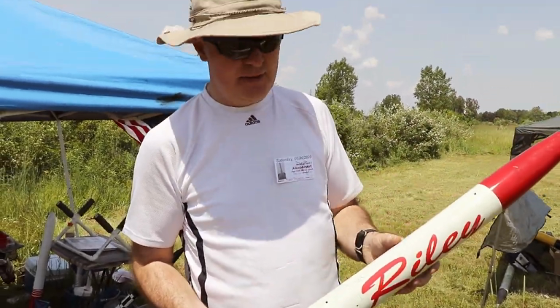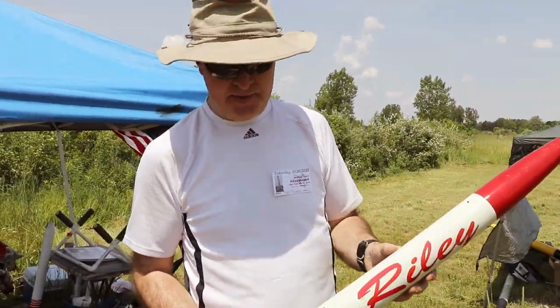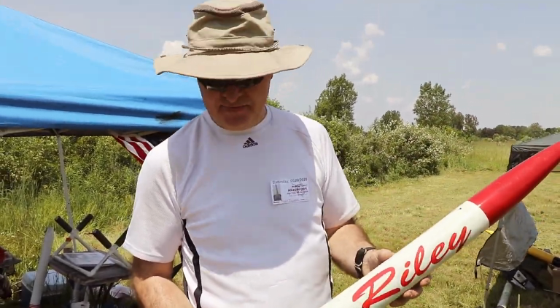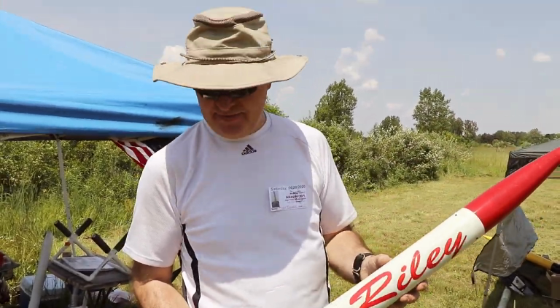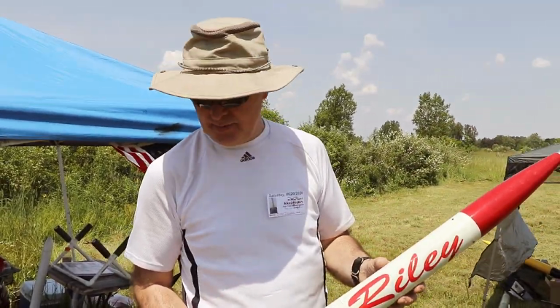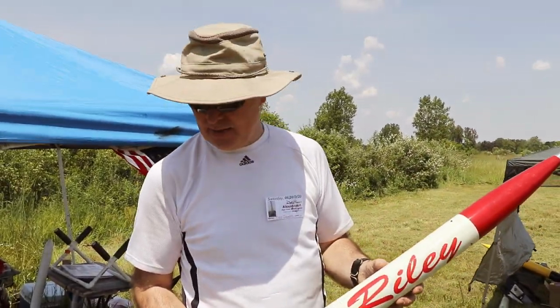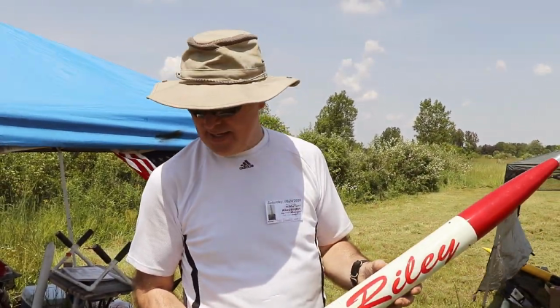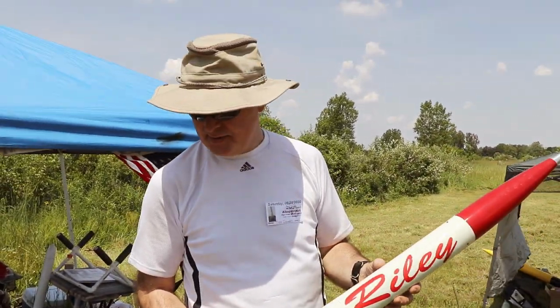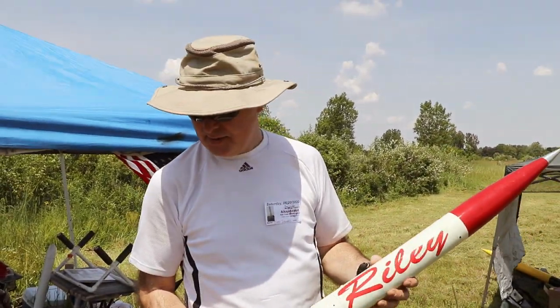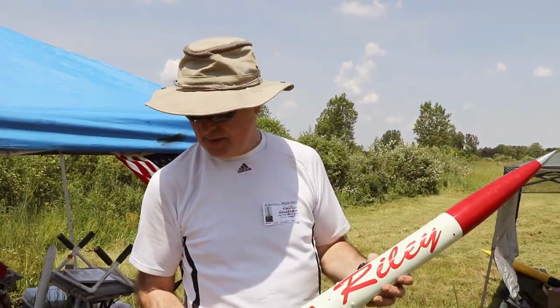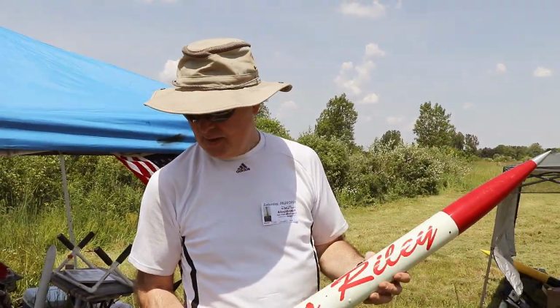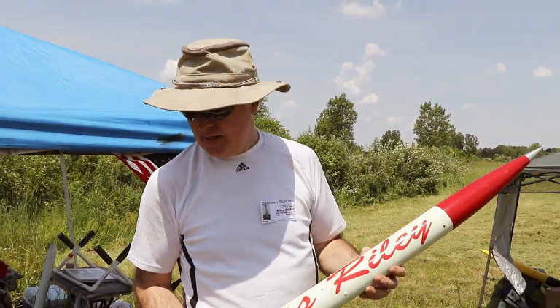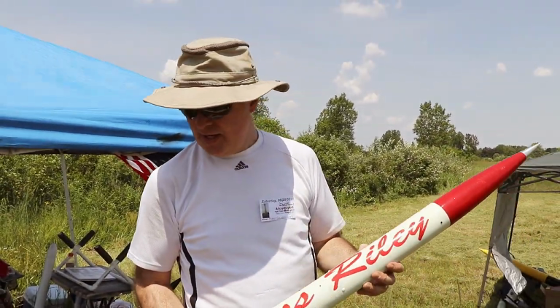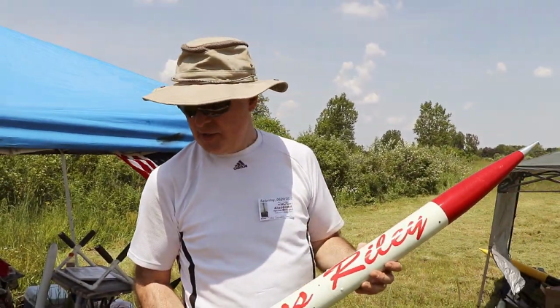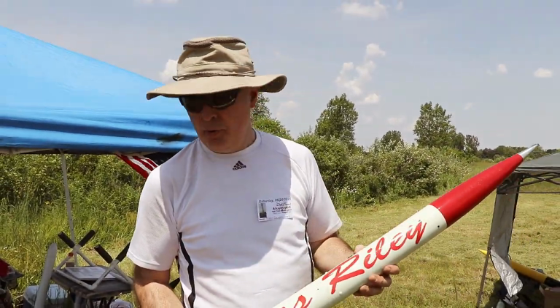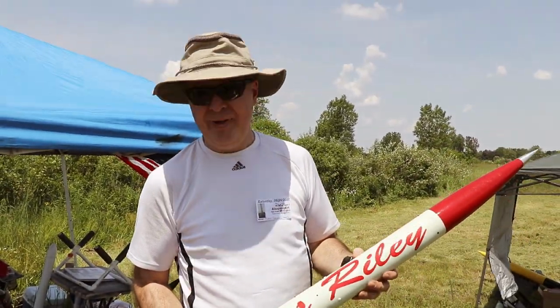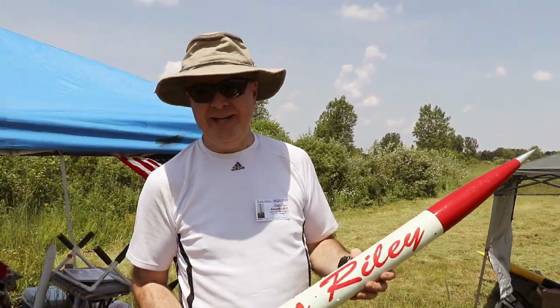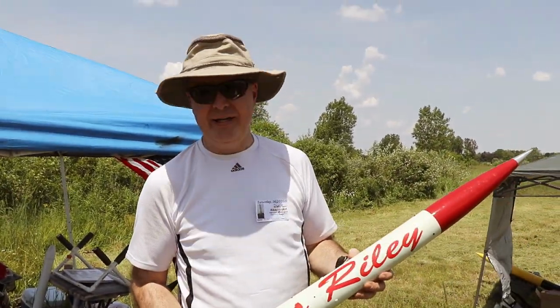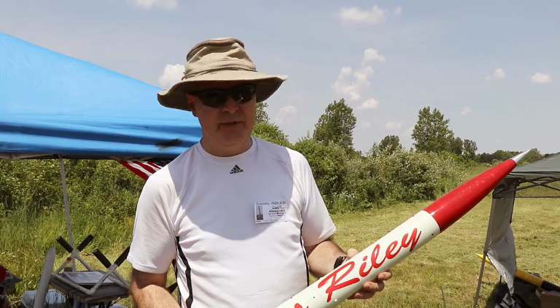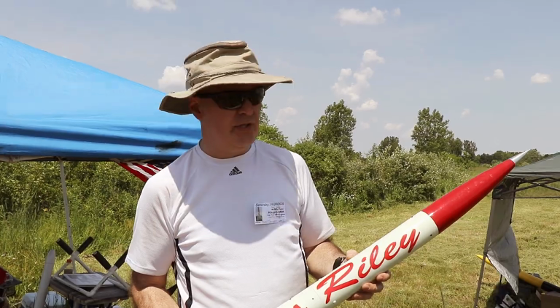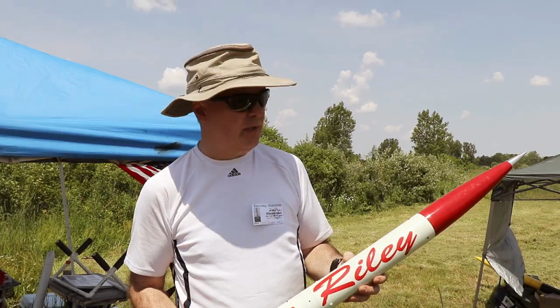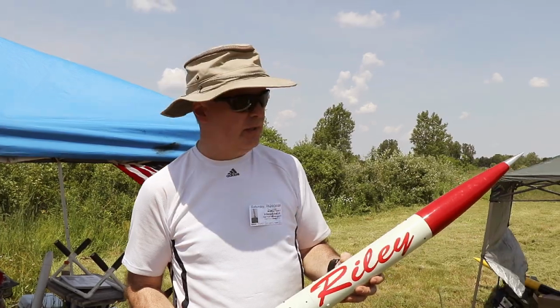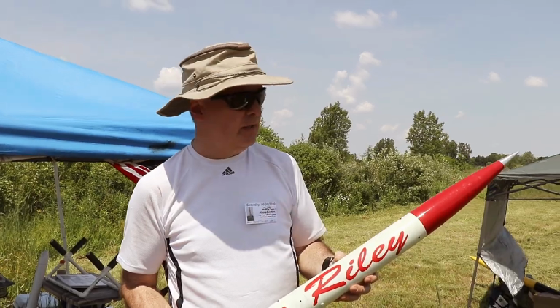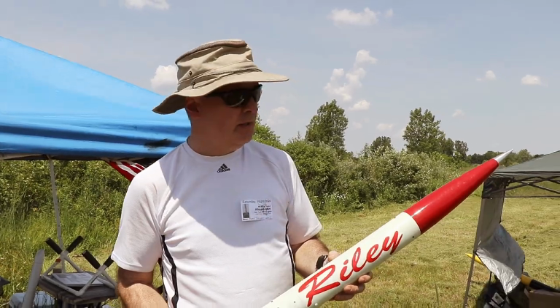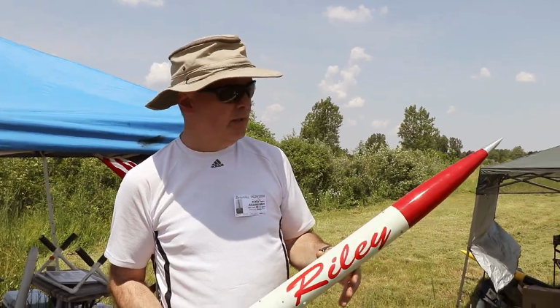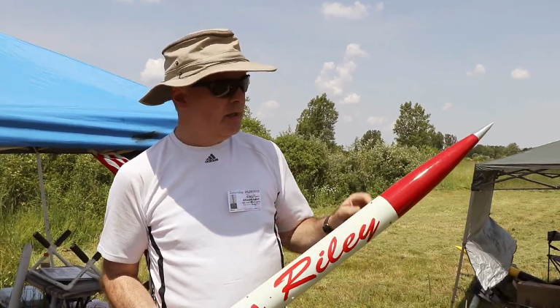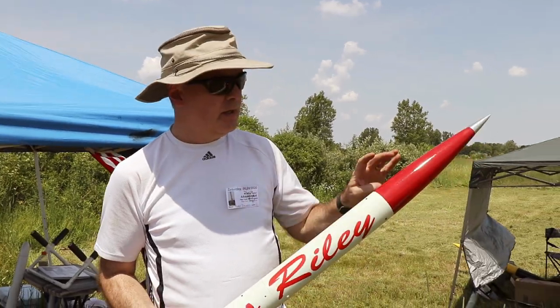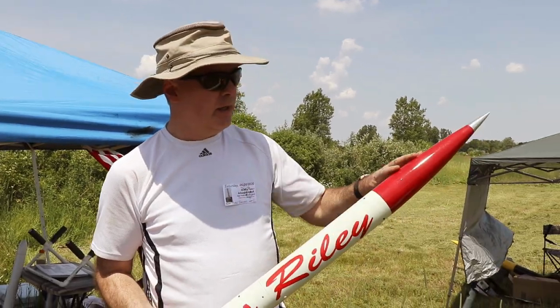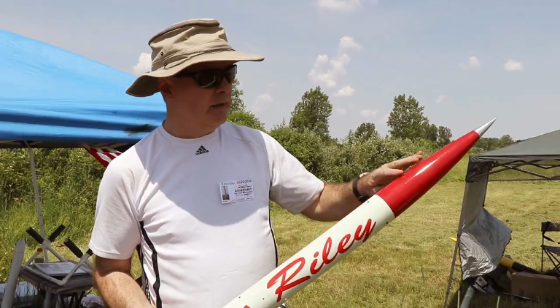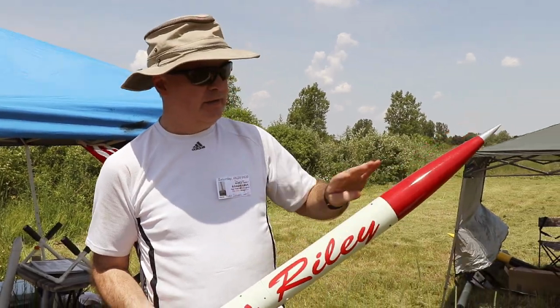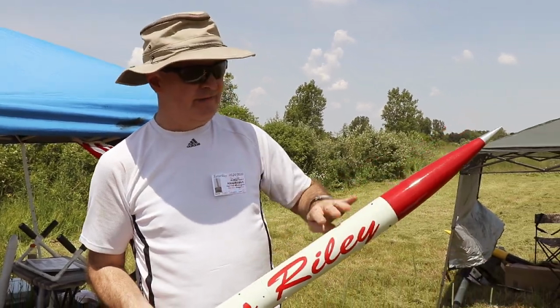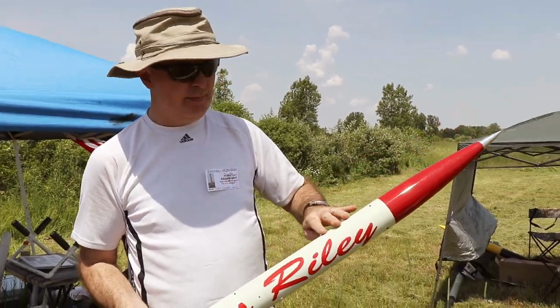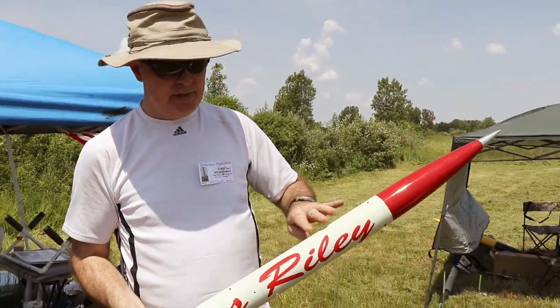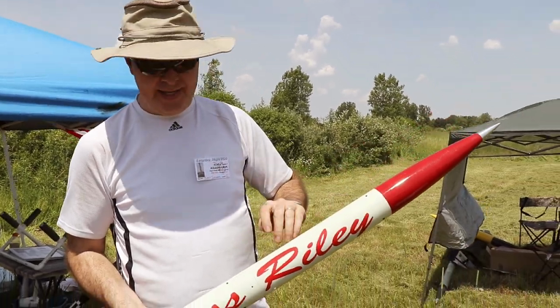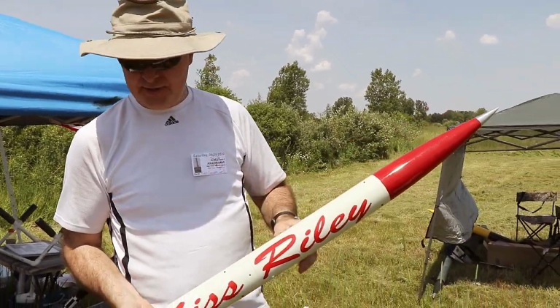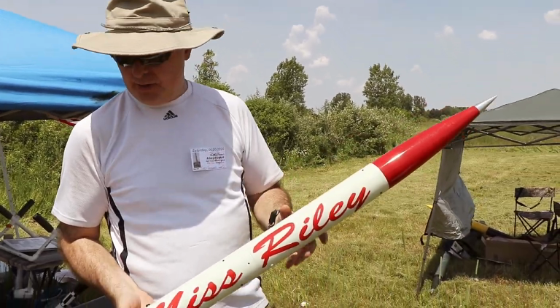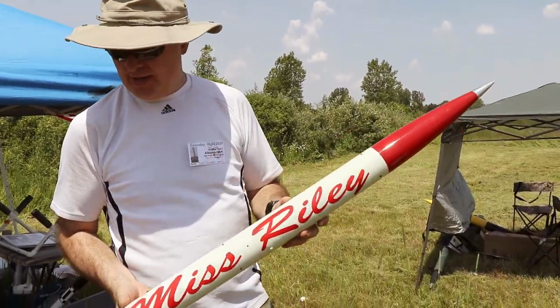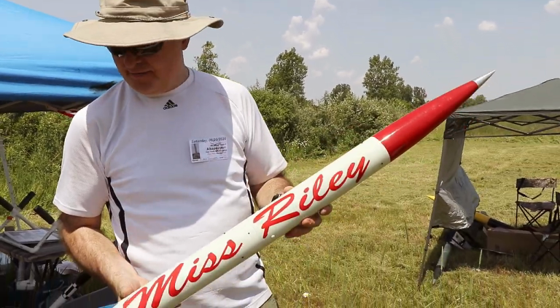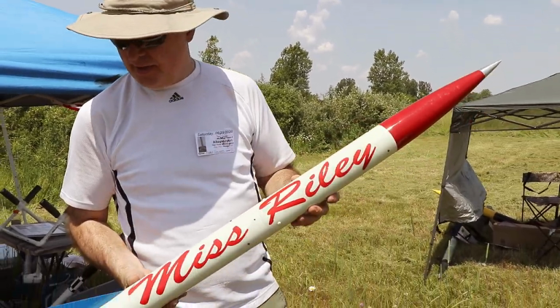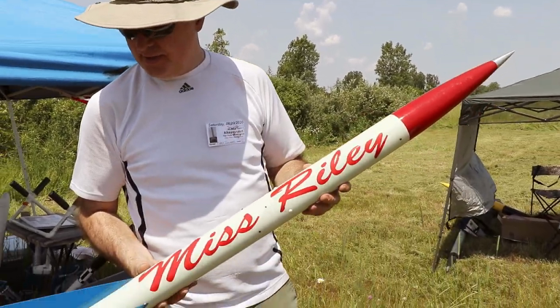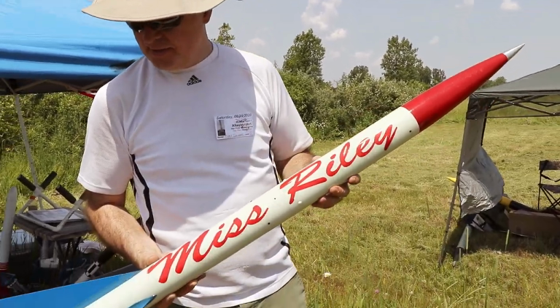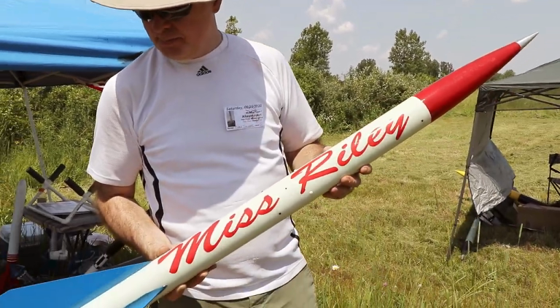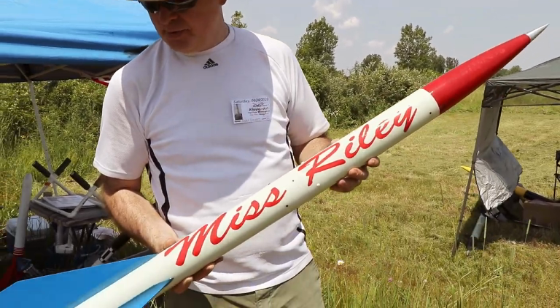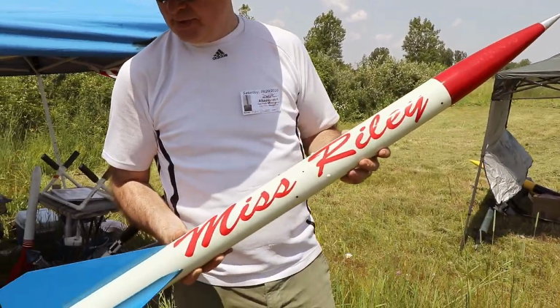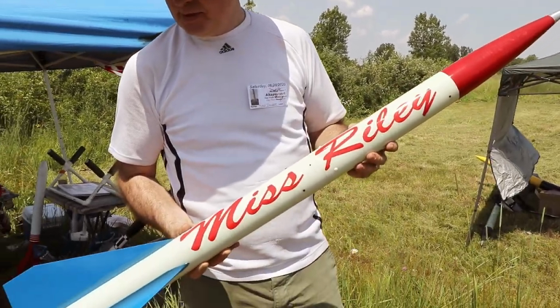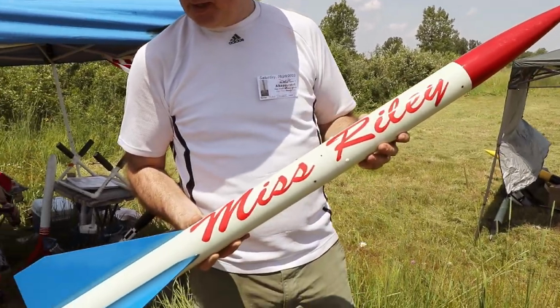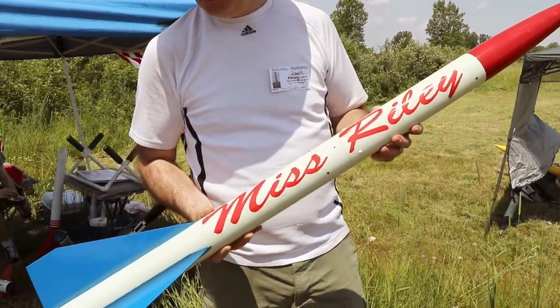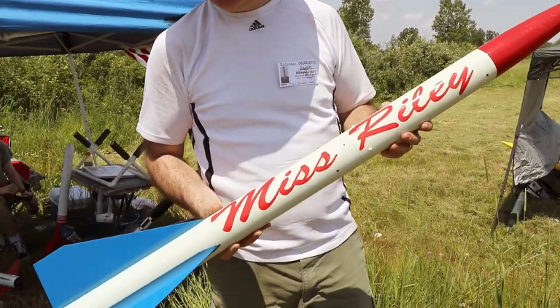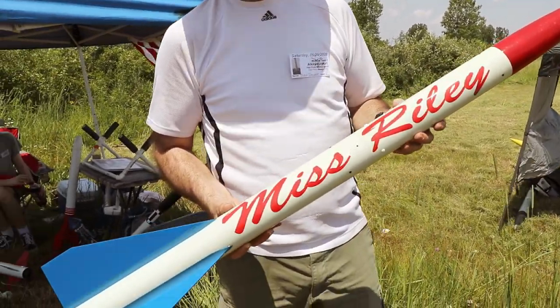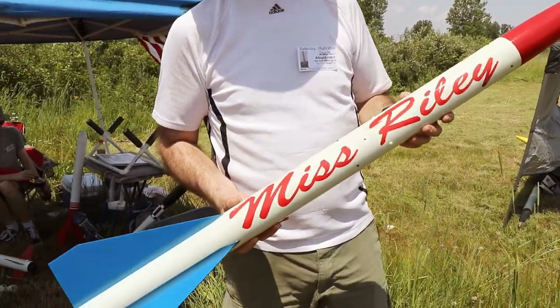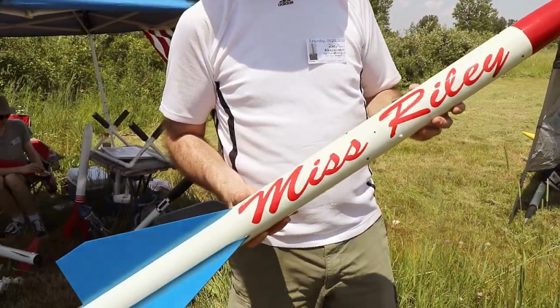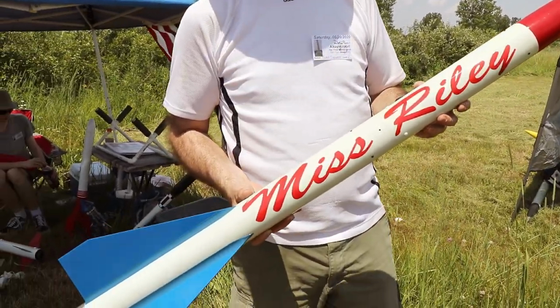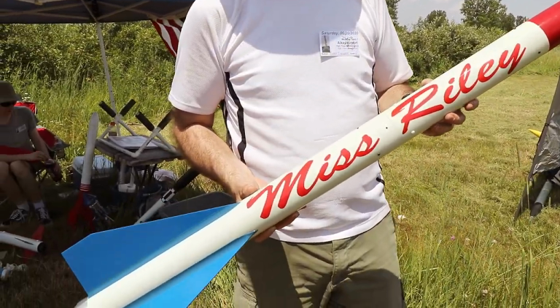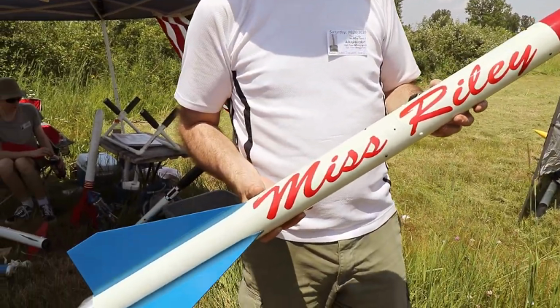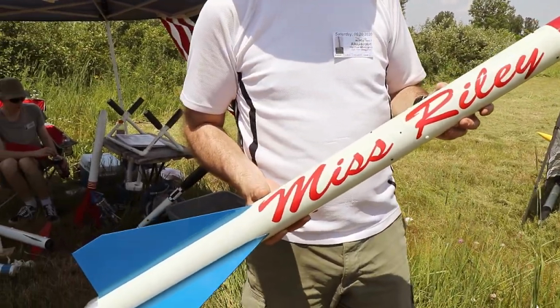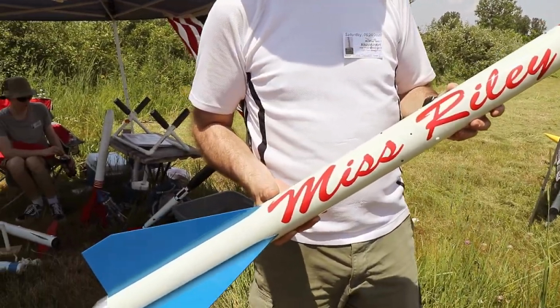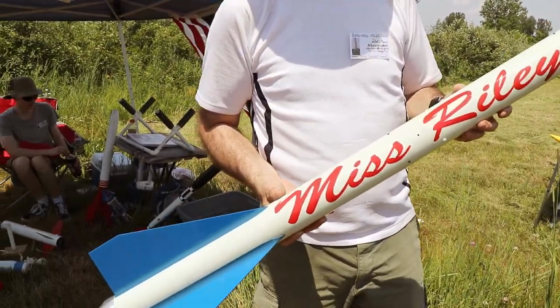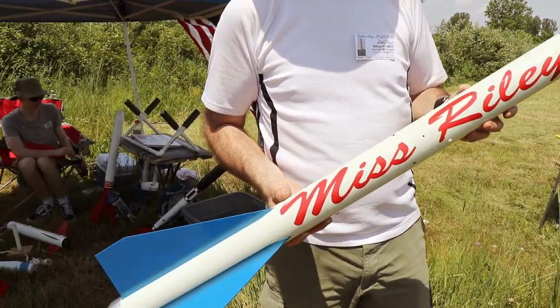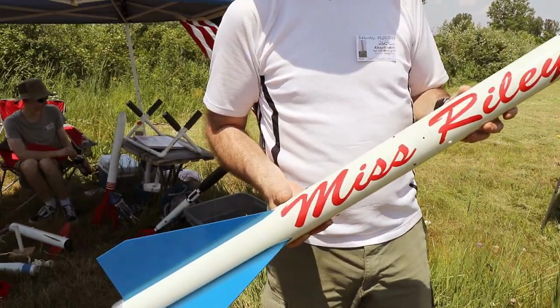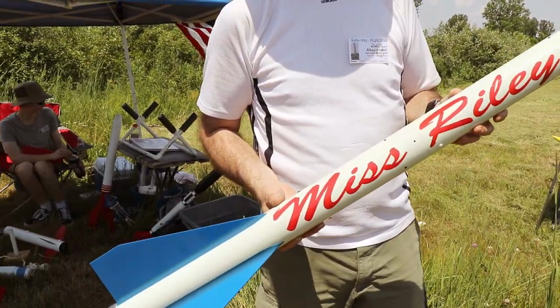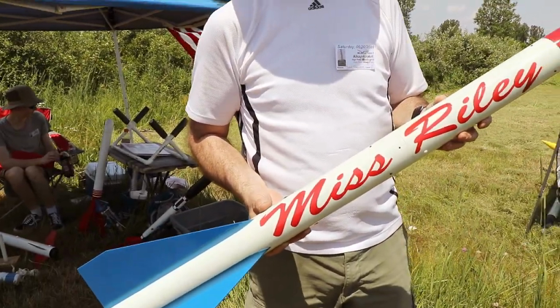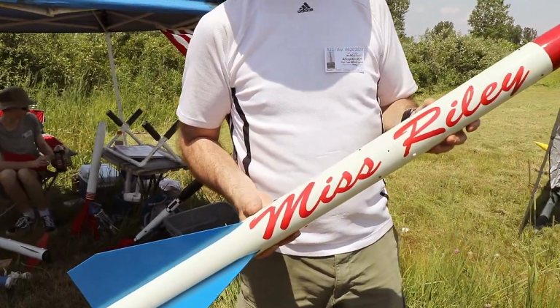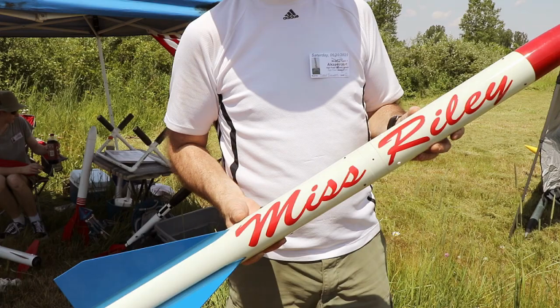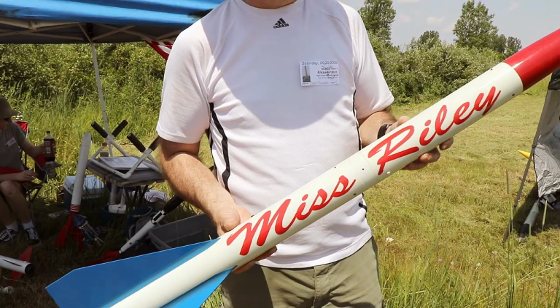It's 100% fiberglass and no paint. It was all colored fiberglass, so all I've done is put clear lacquer on it to protect it.